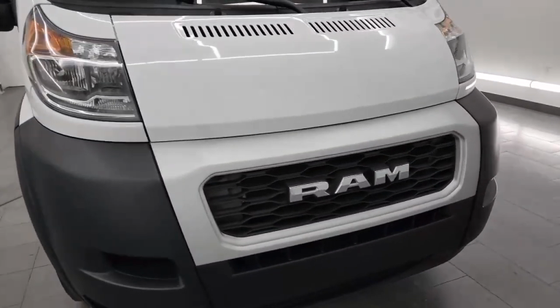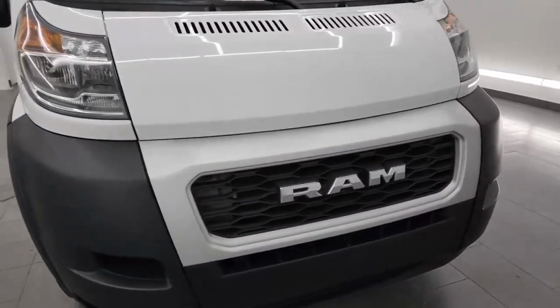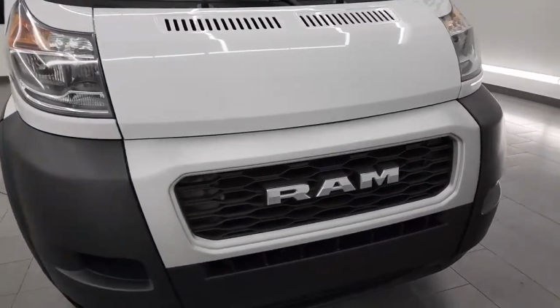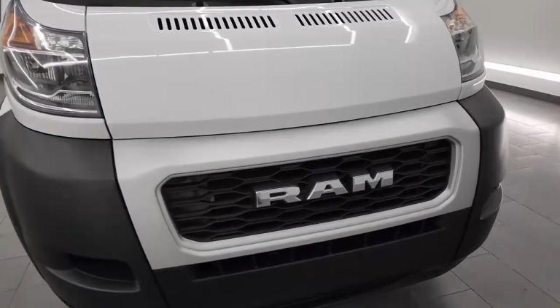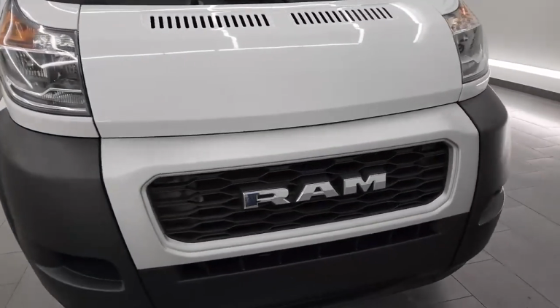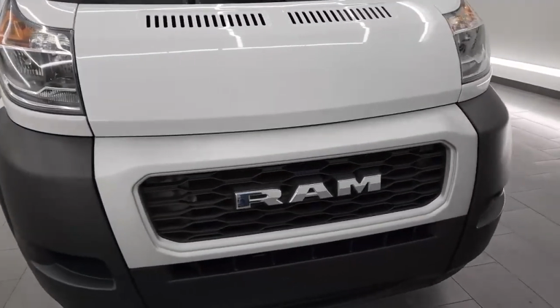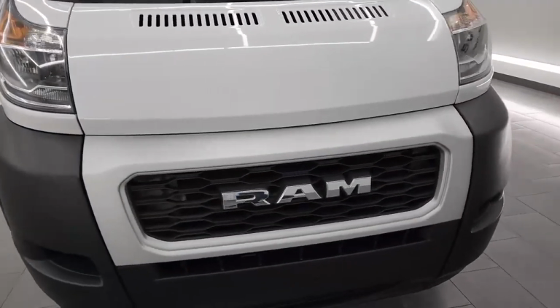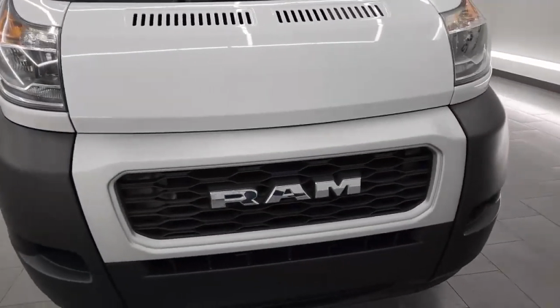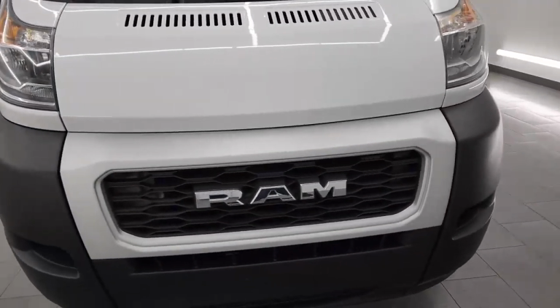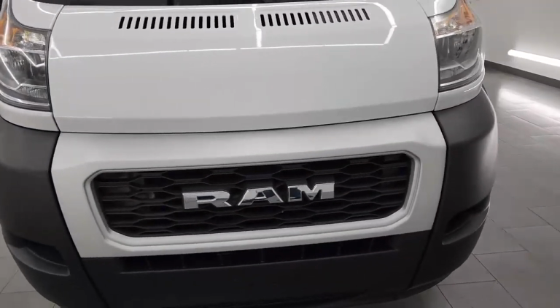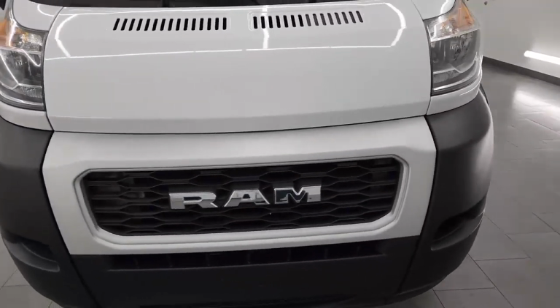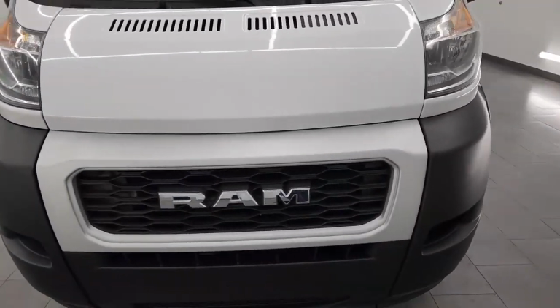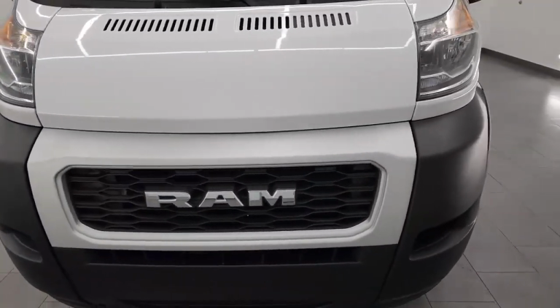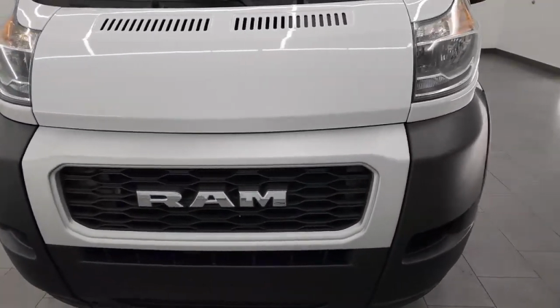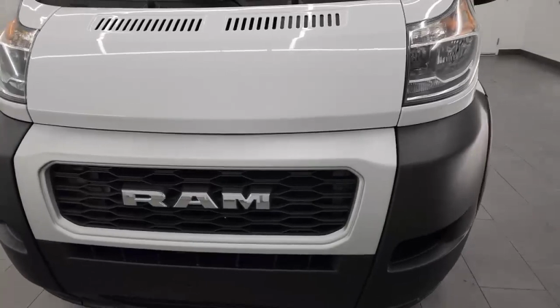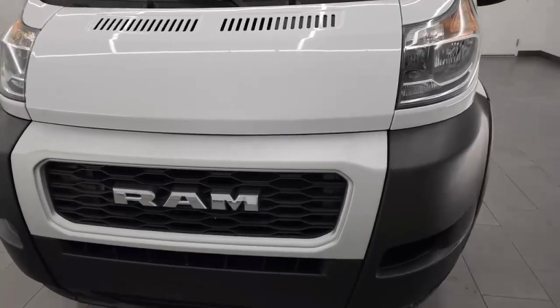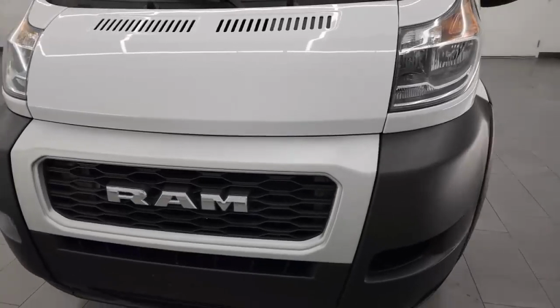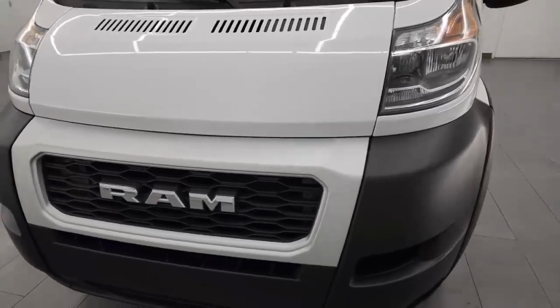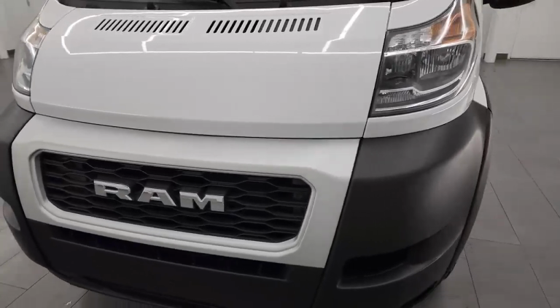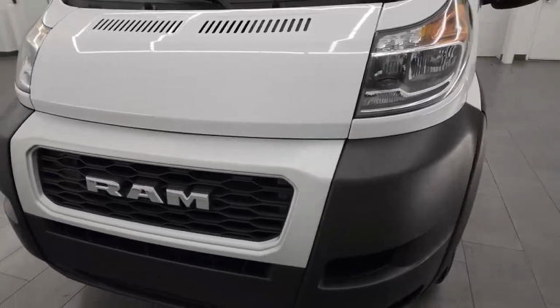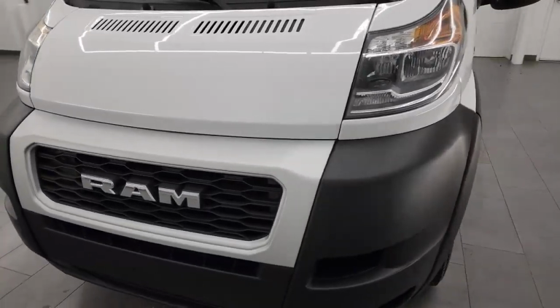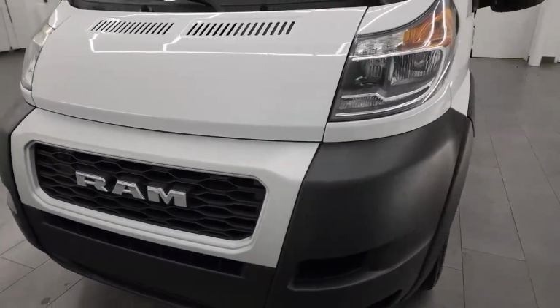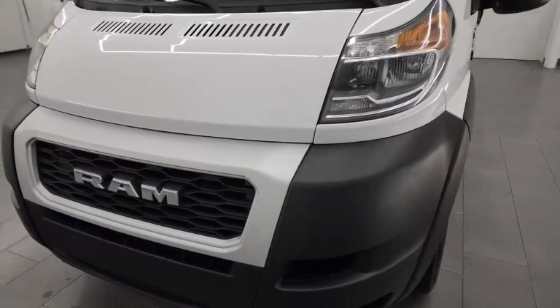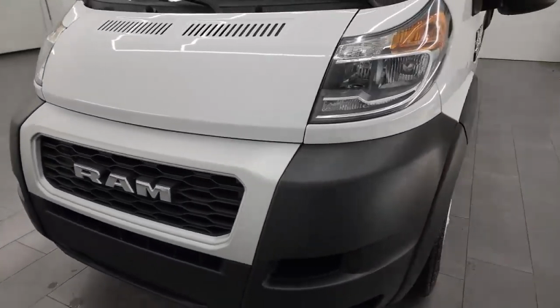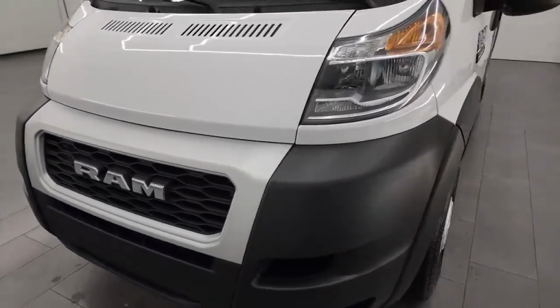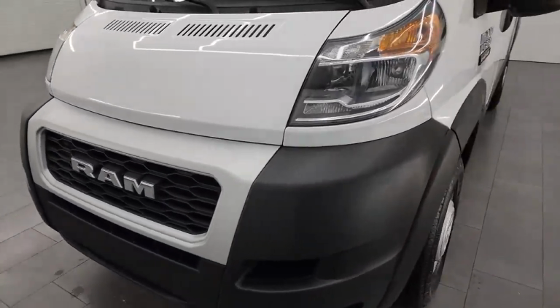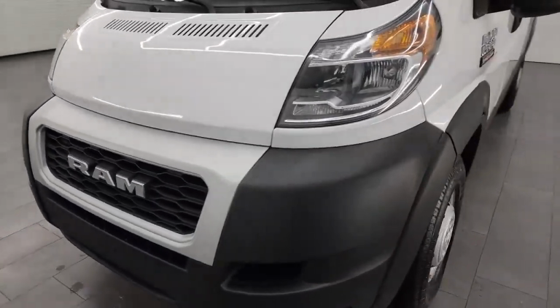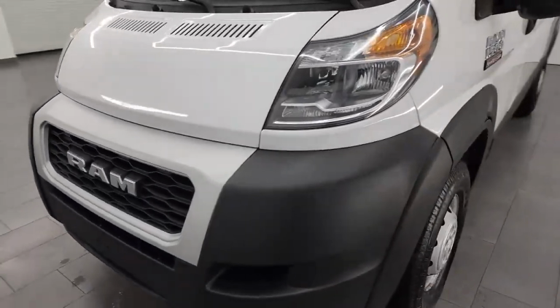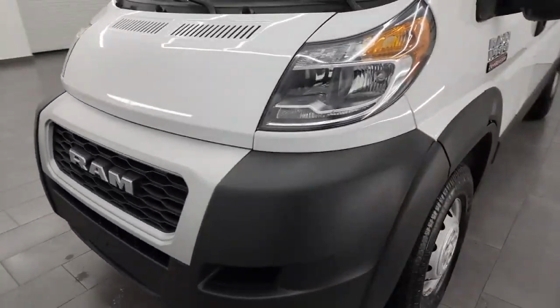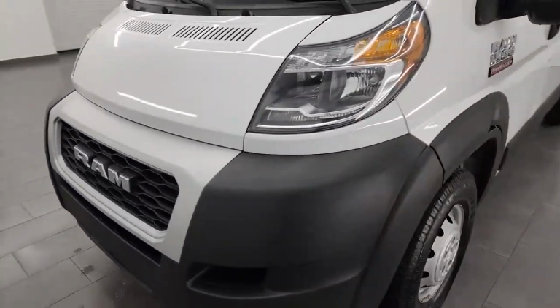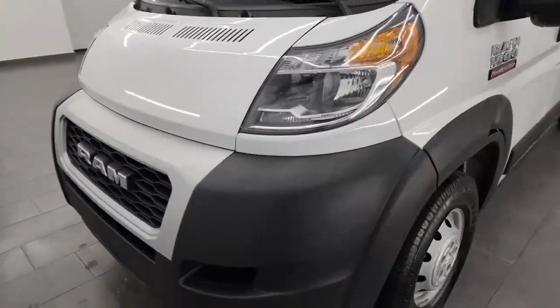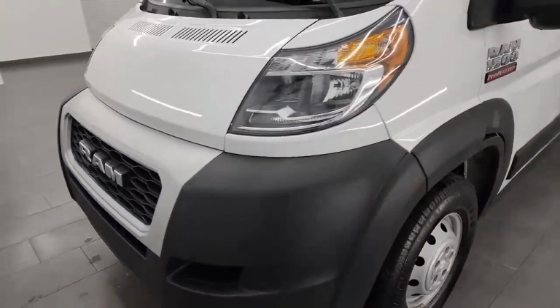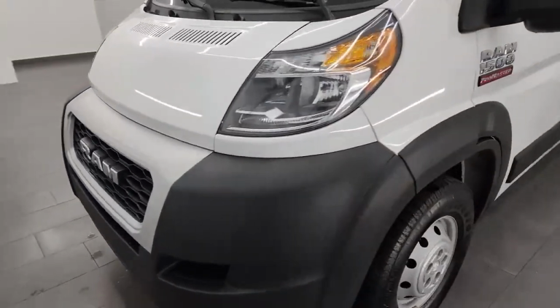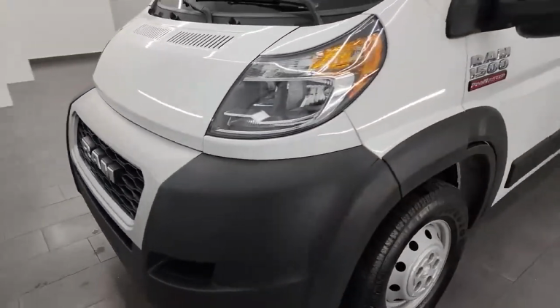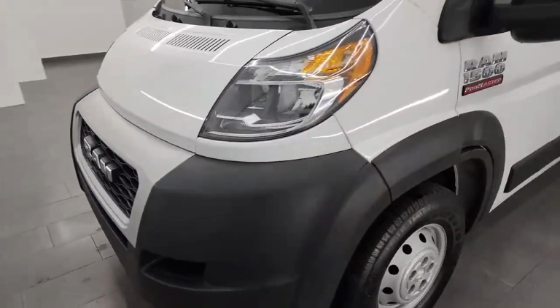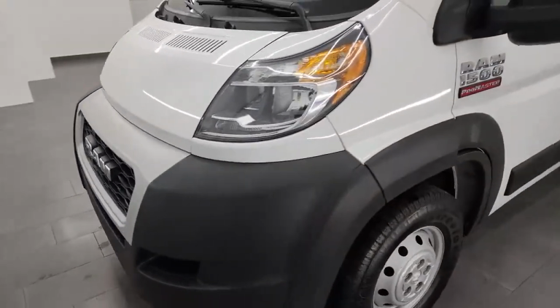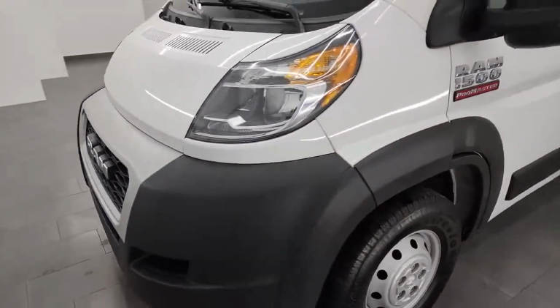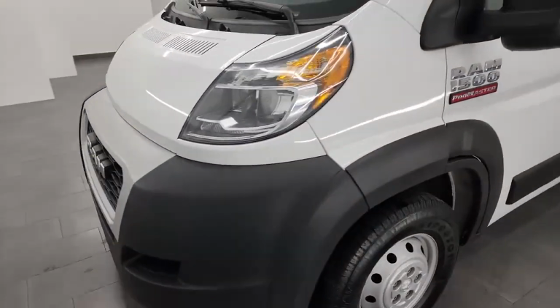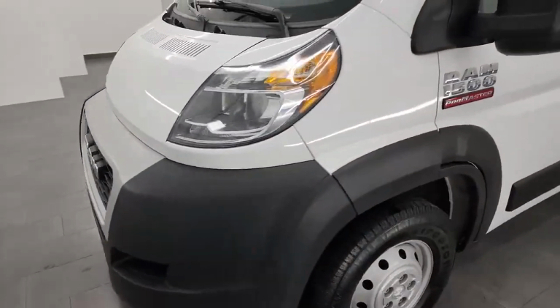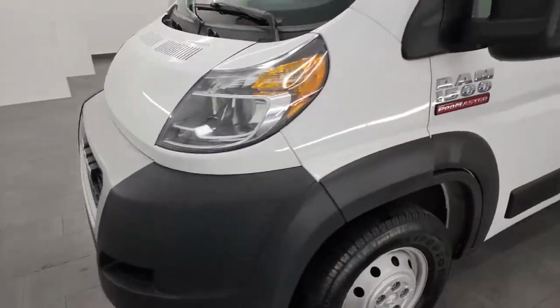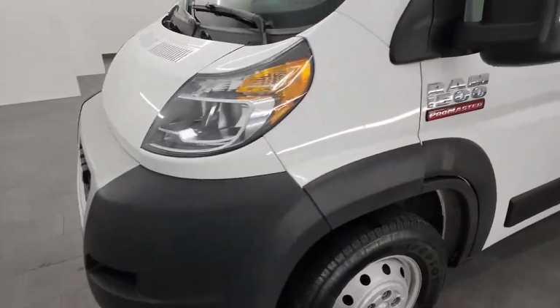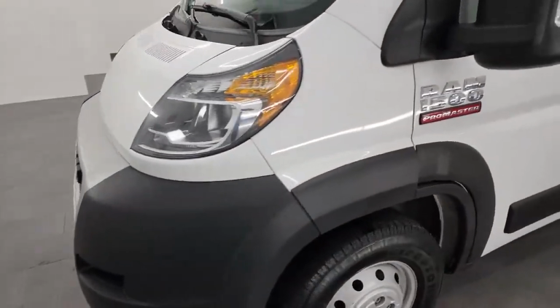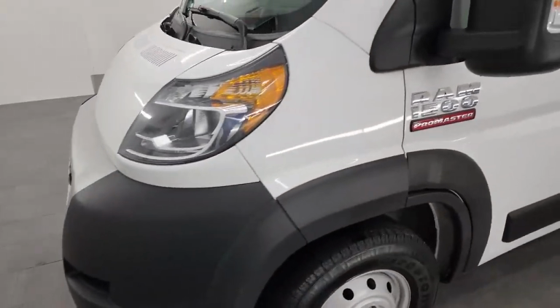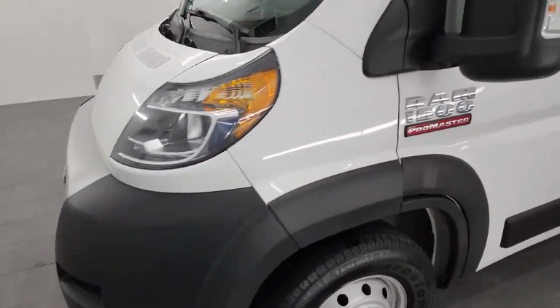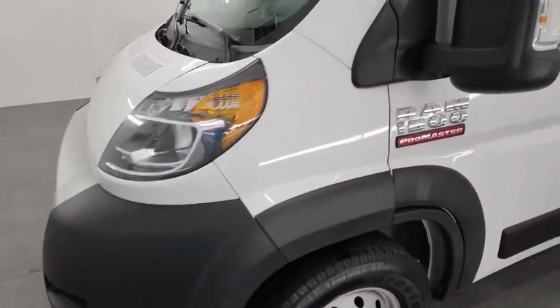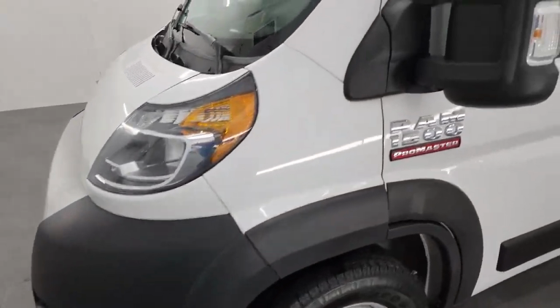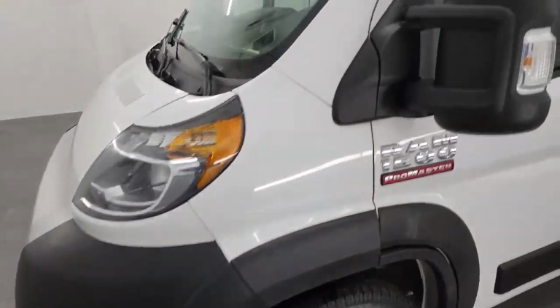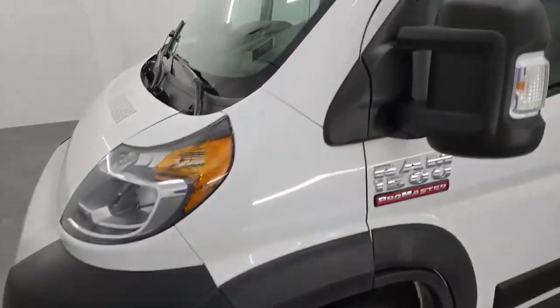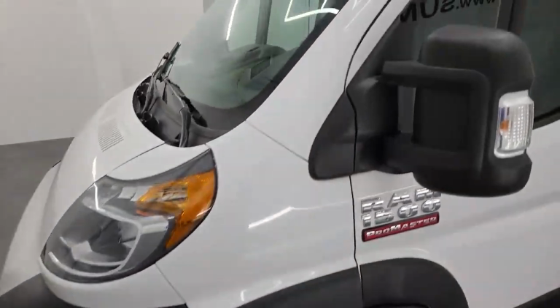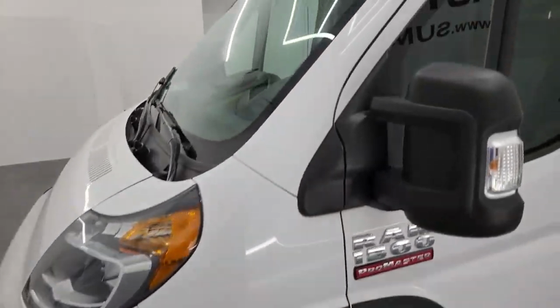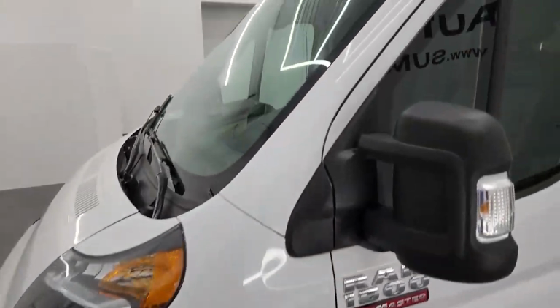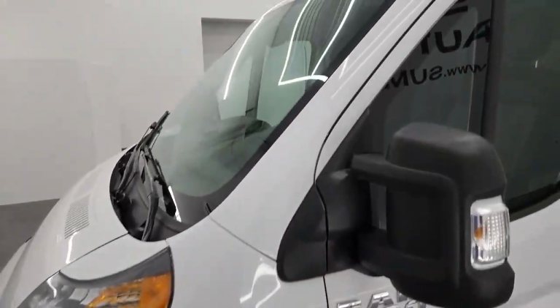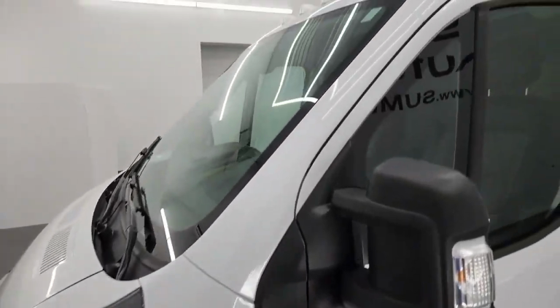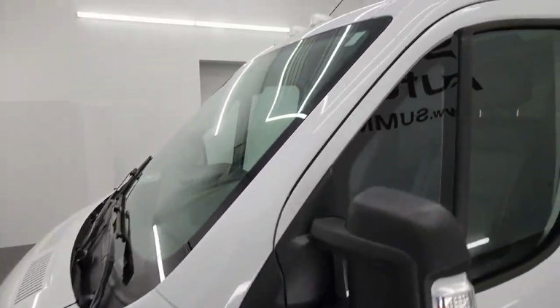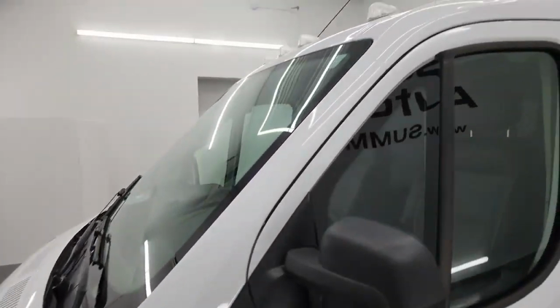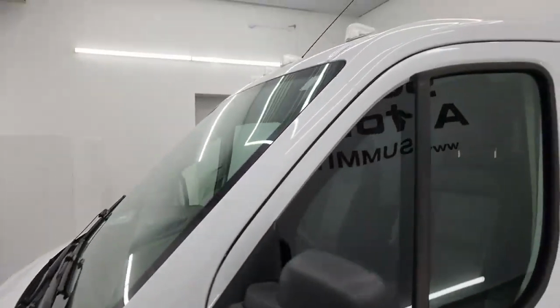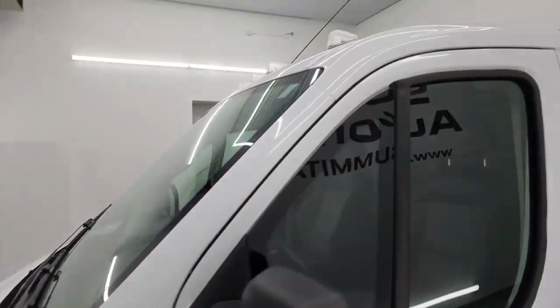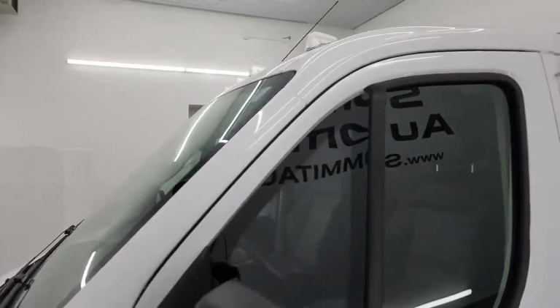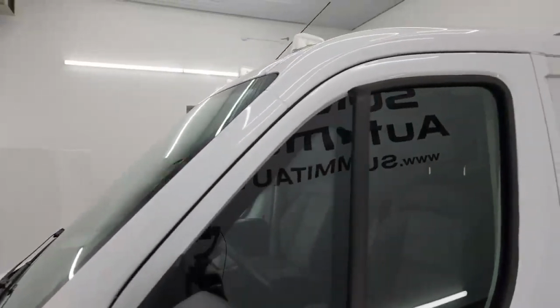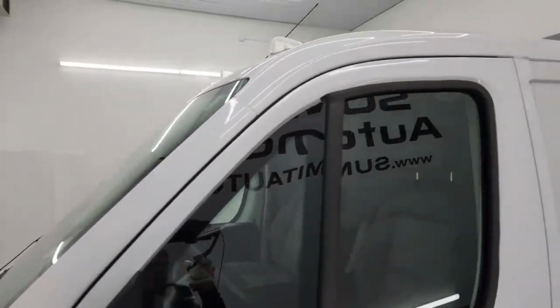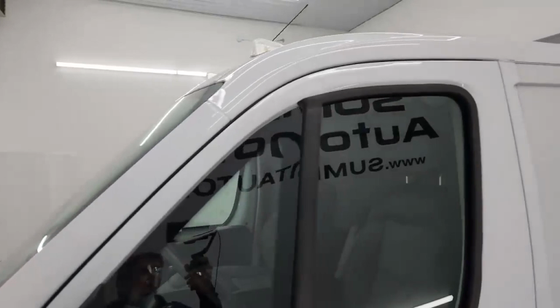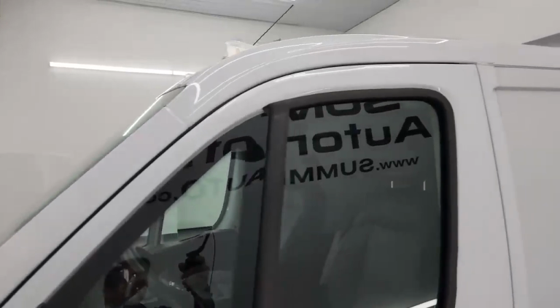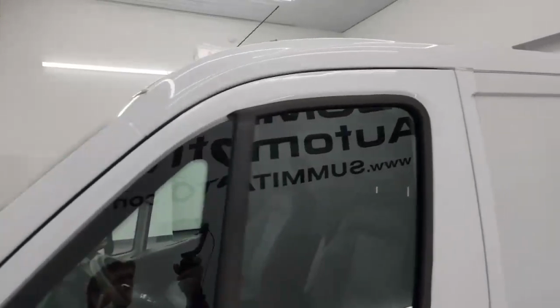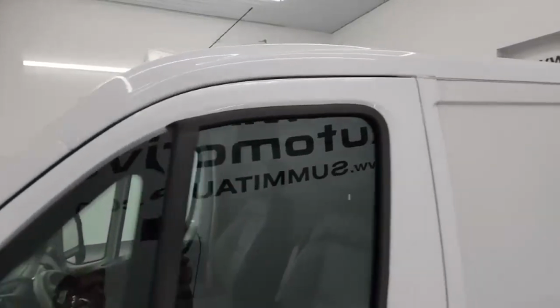I'm going to go all the way around in this video — inside, underneath, start it up, take a look under the hood, show you all the options, and just give you the most accurate representation that I can of the vehicle.